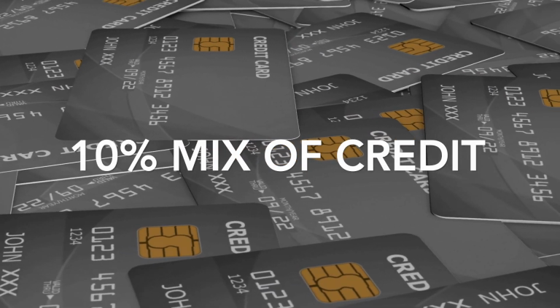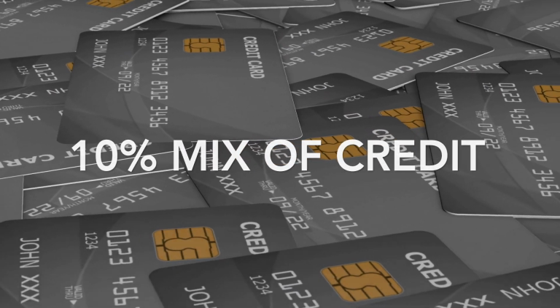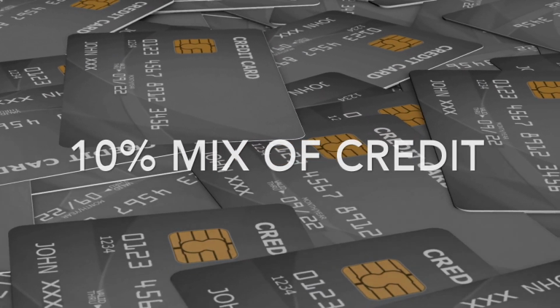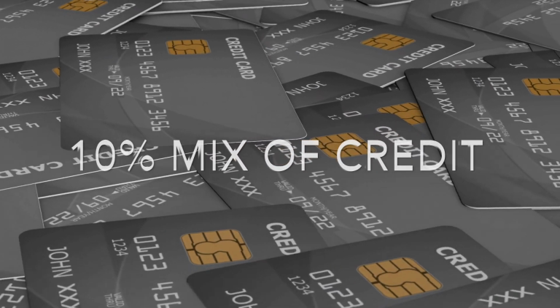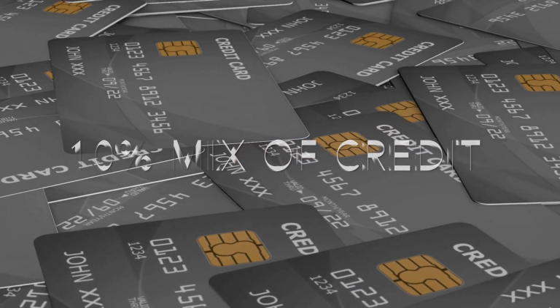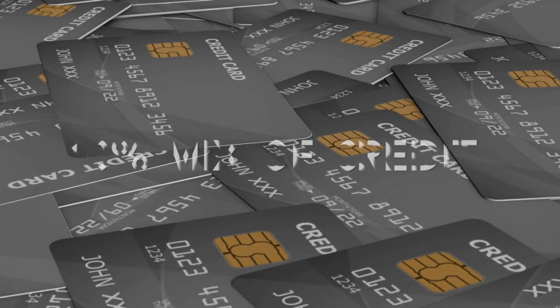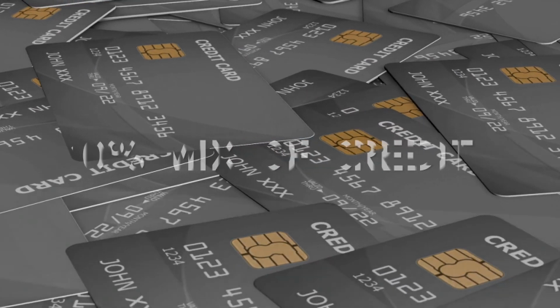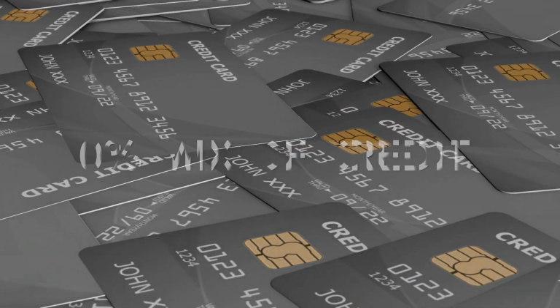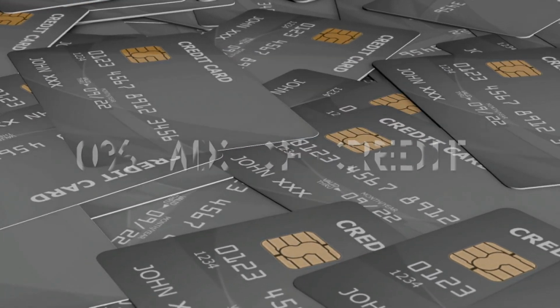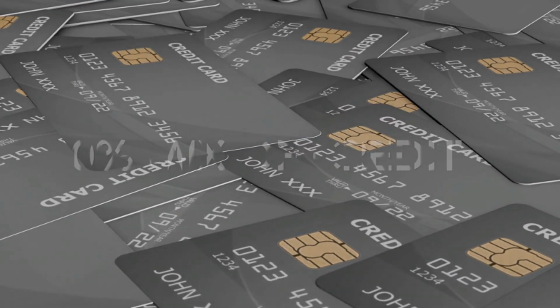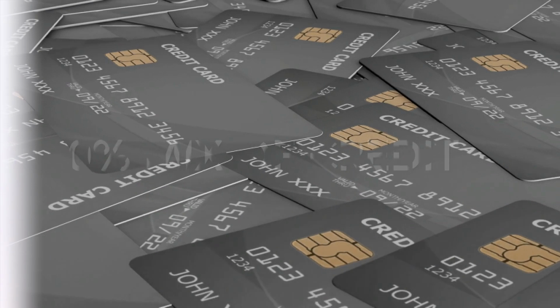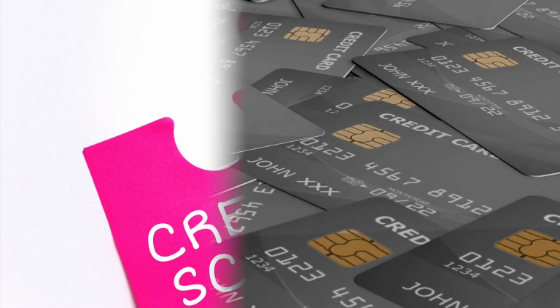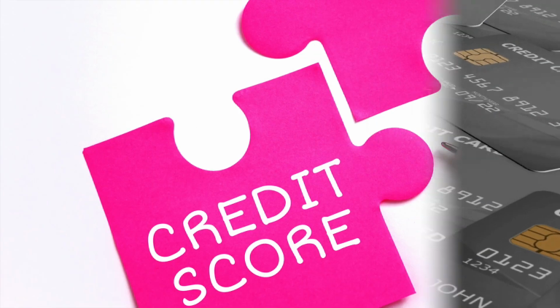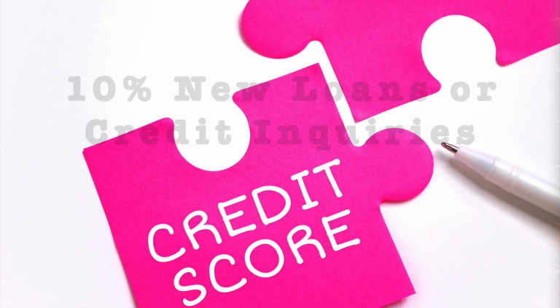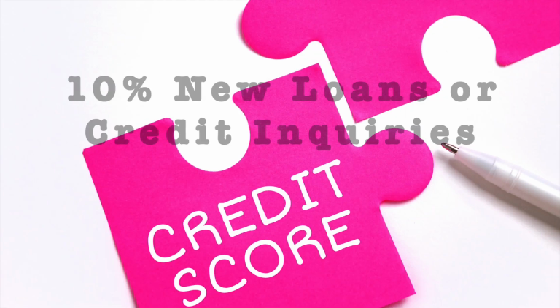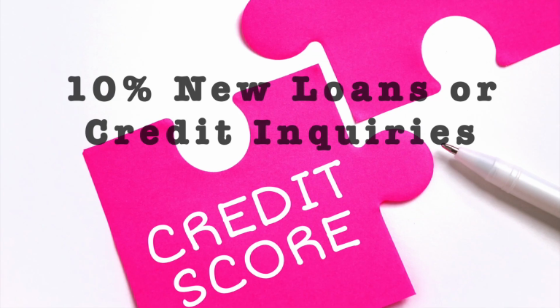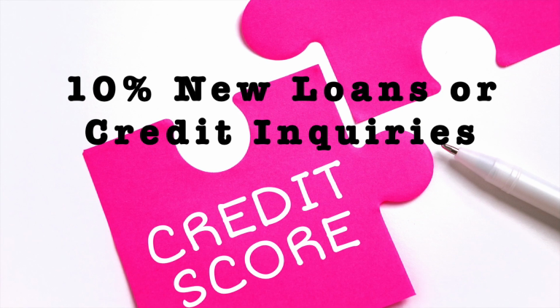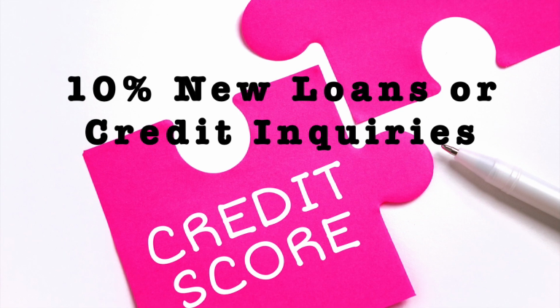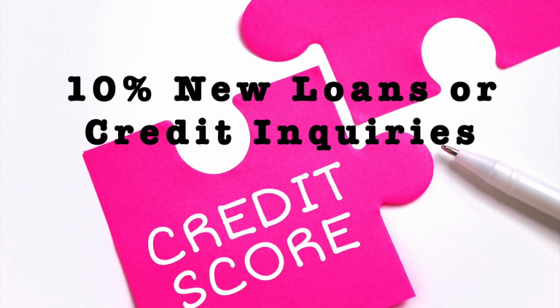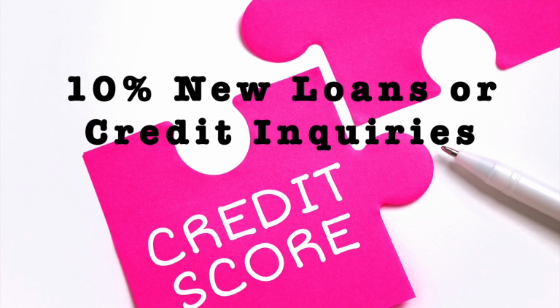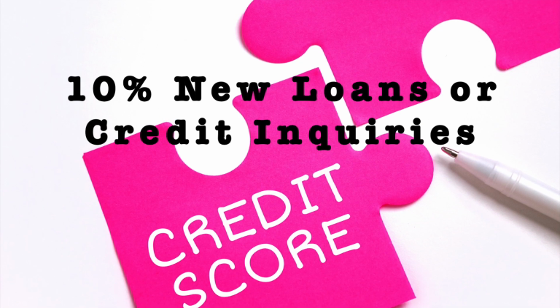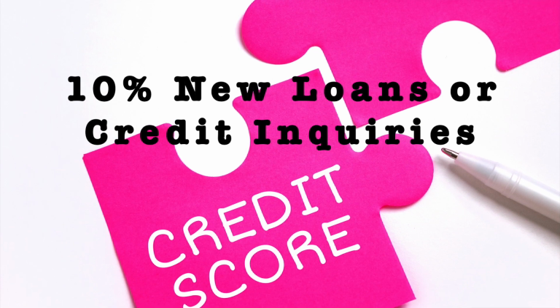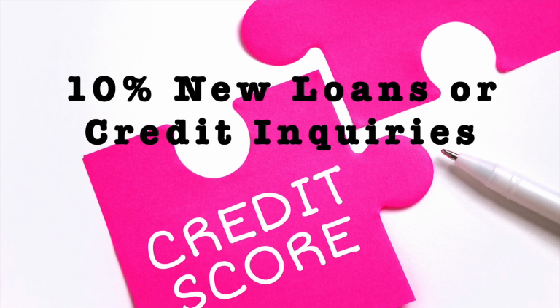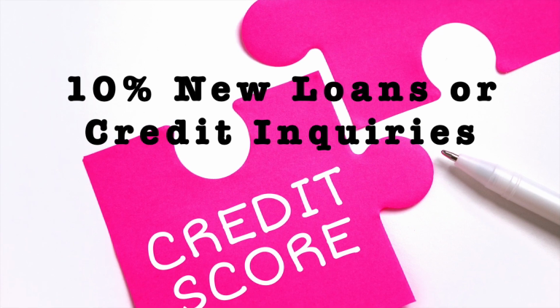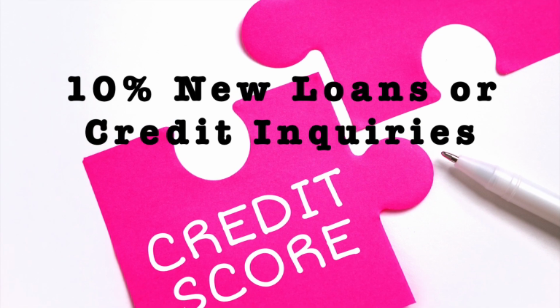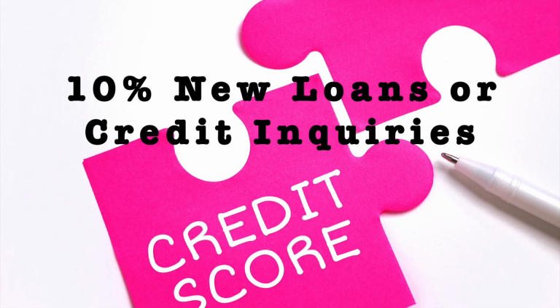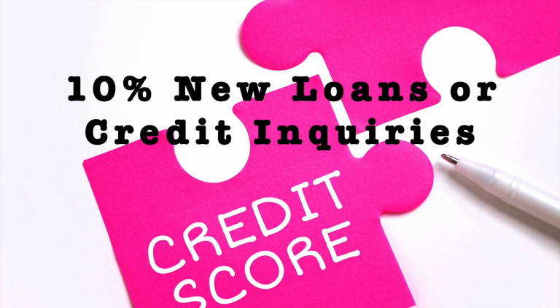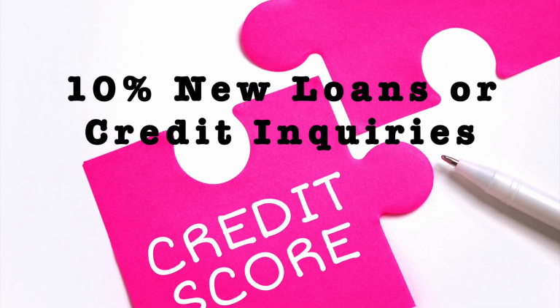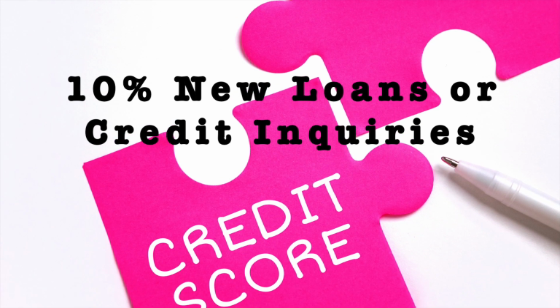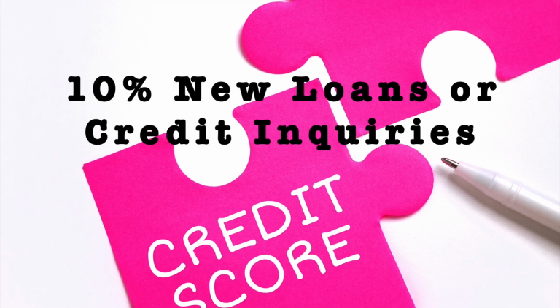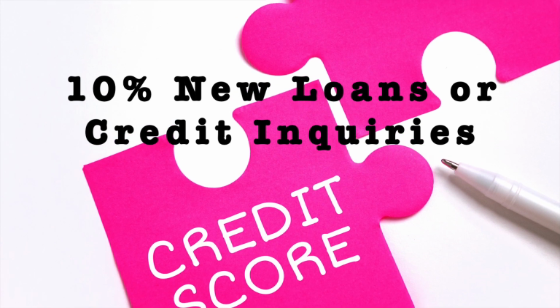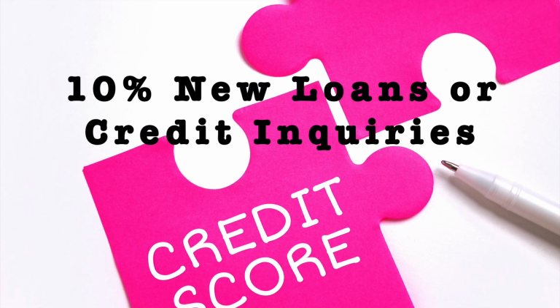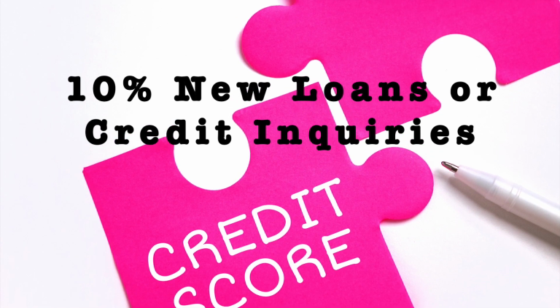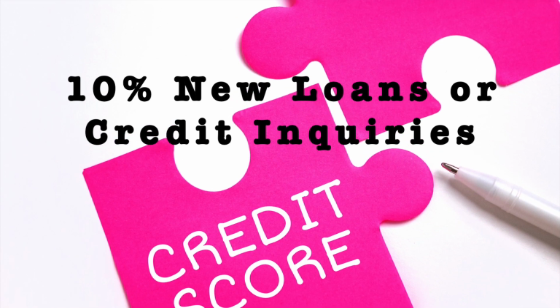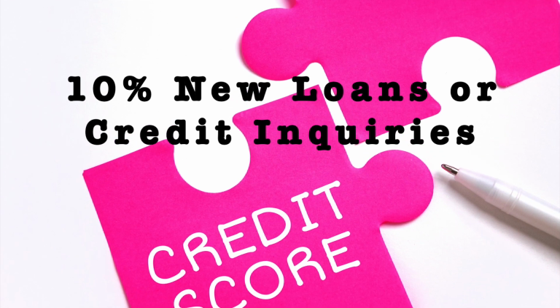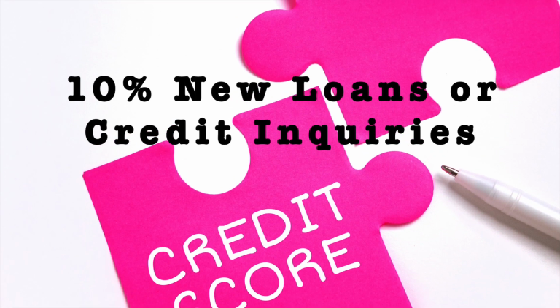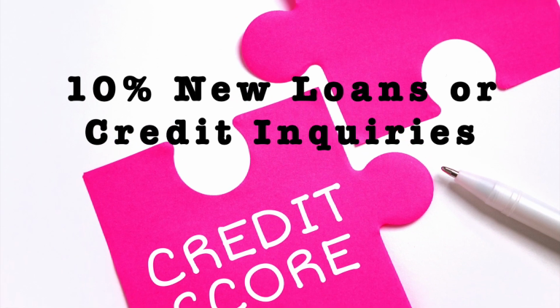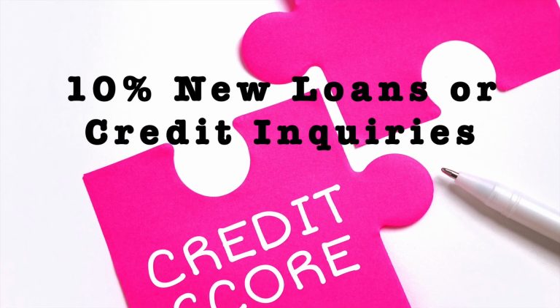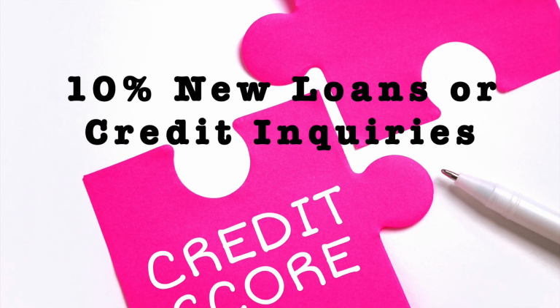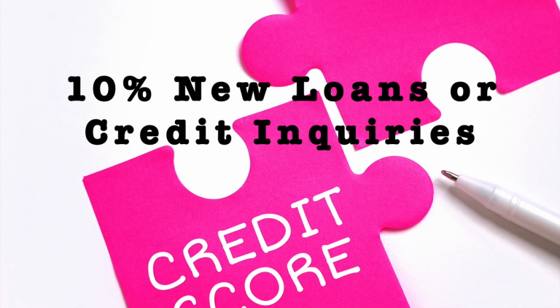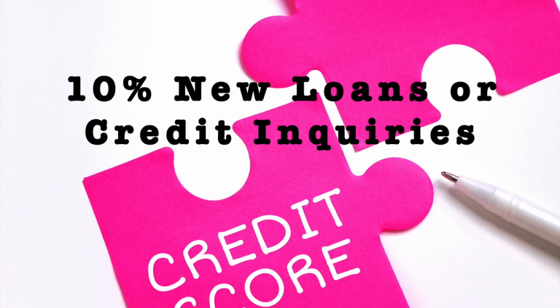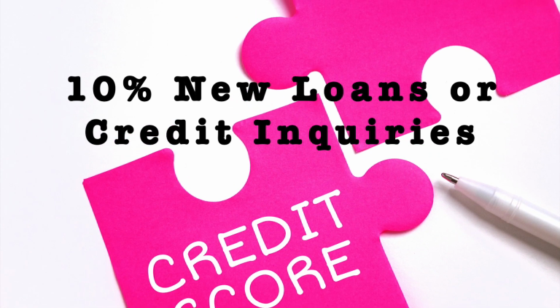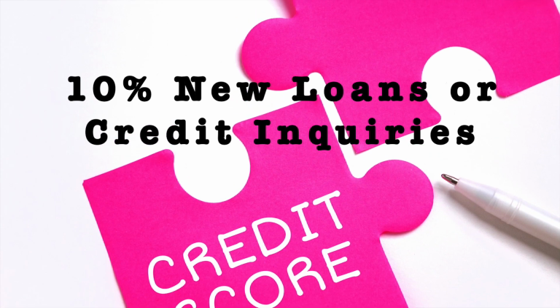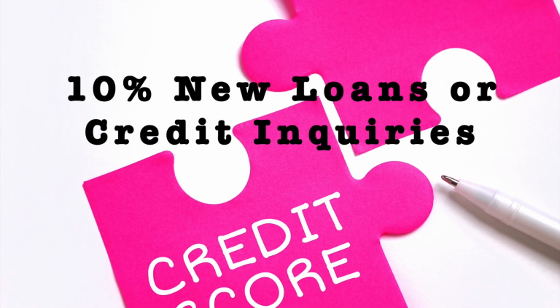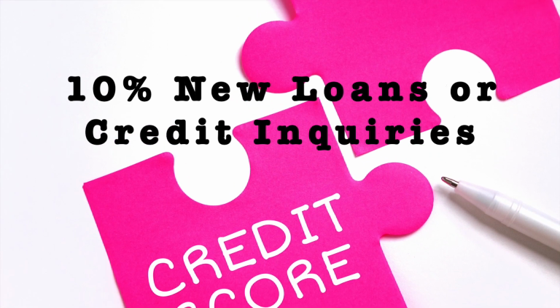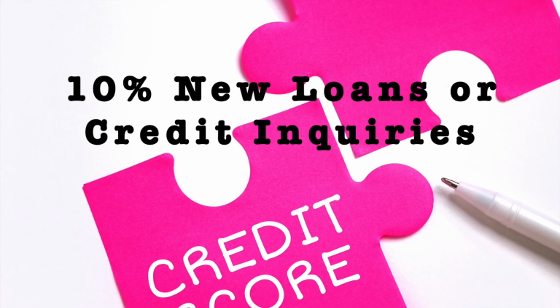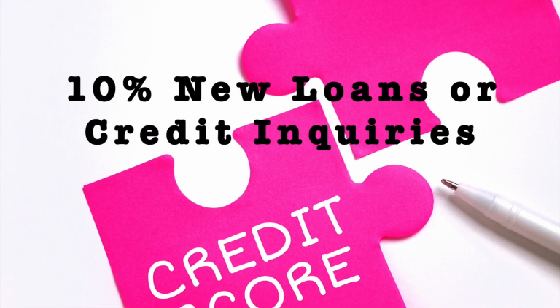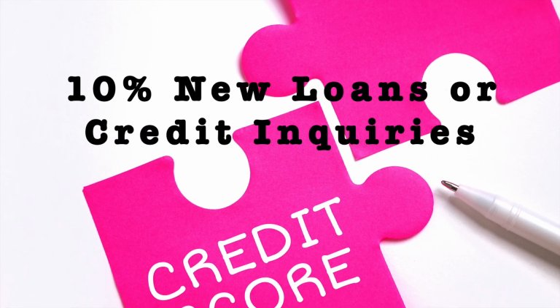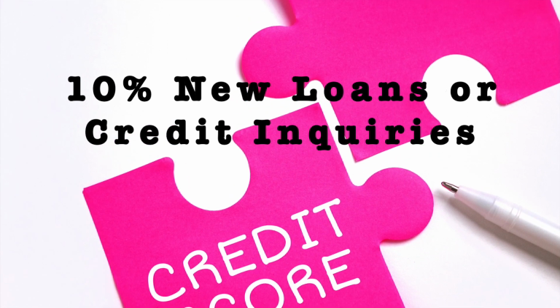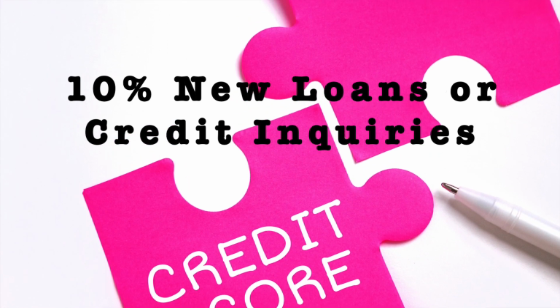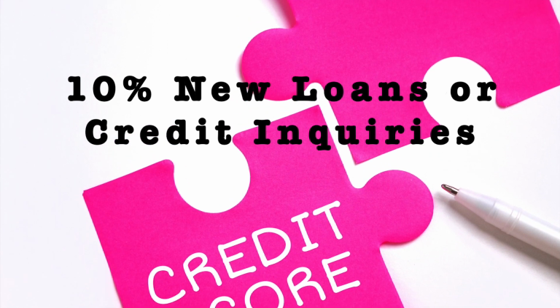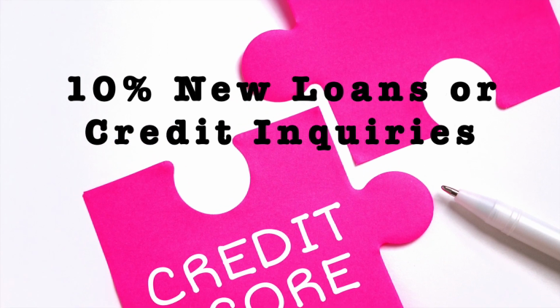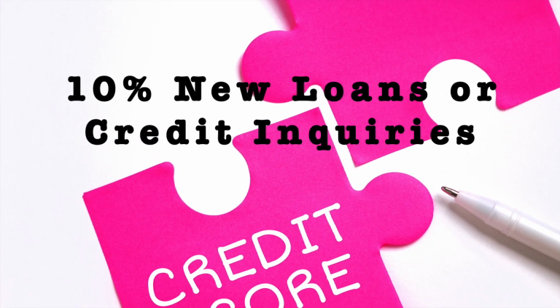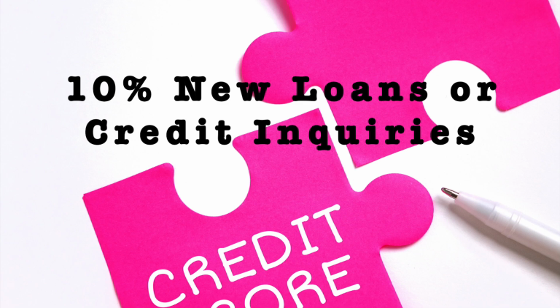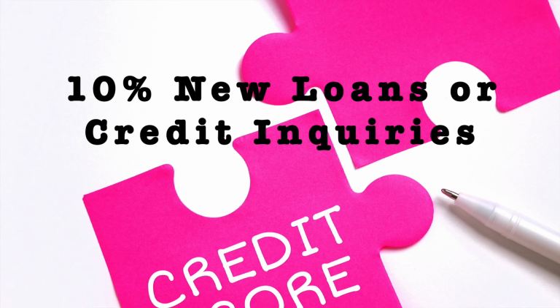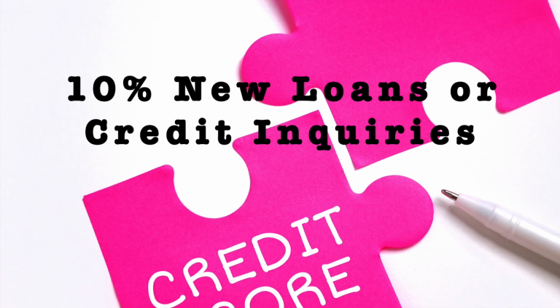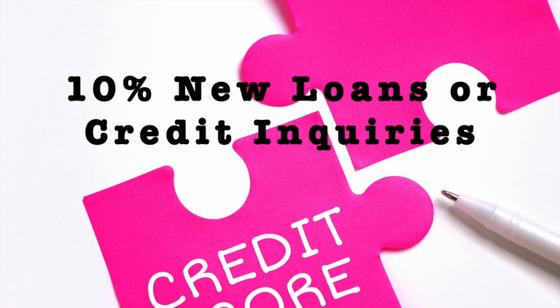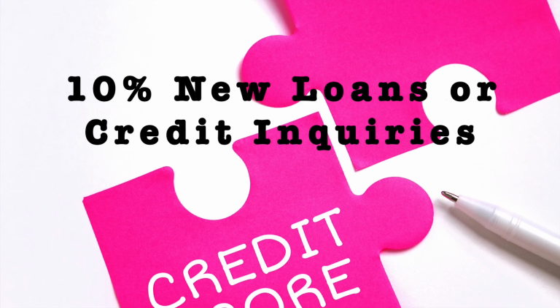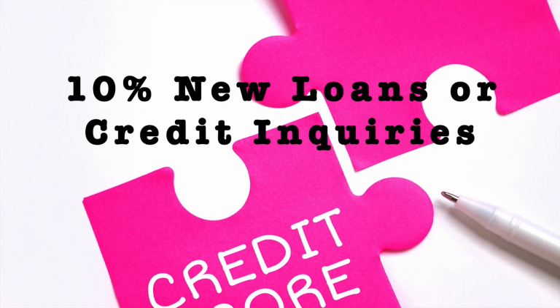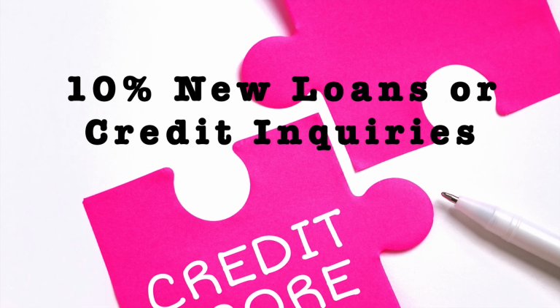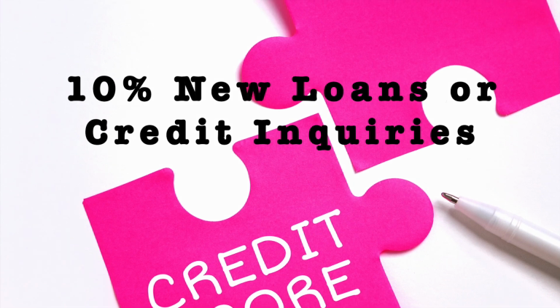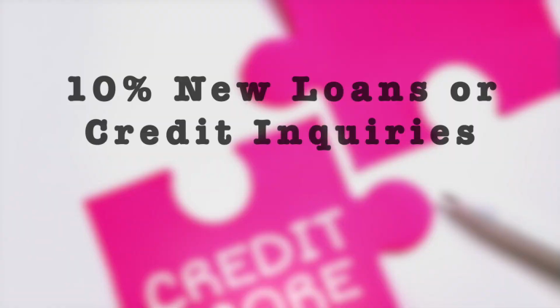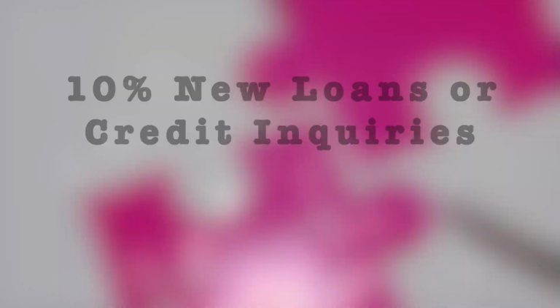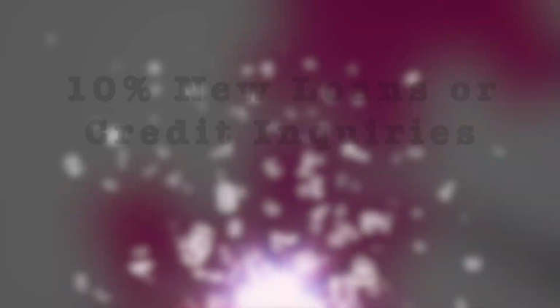This will account for 10%. Finally, the last 10% of your score is looking to see how many new credit accounts and inquiries you've had in the last 12 months.